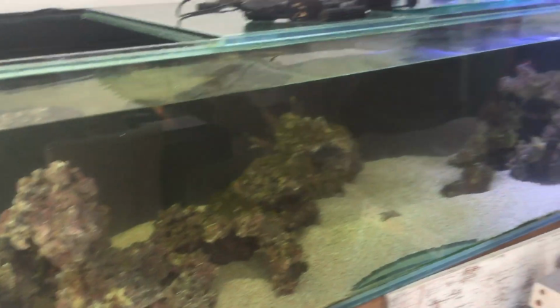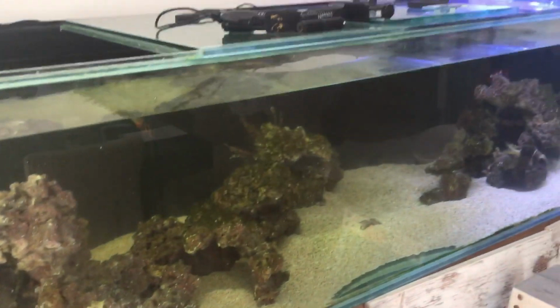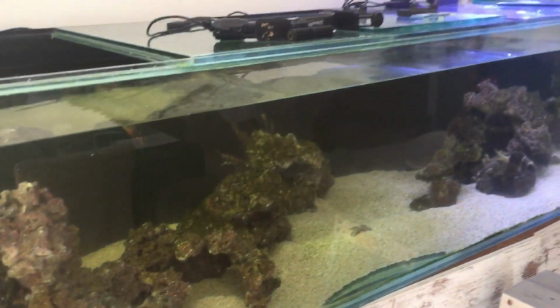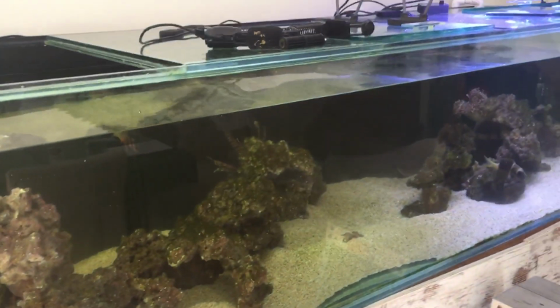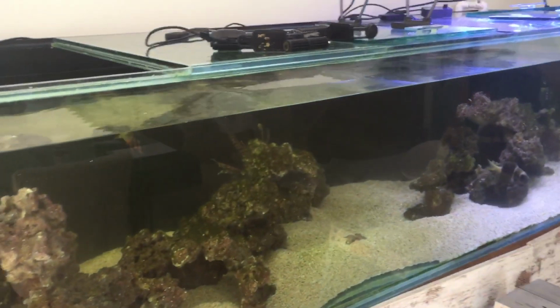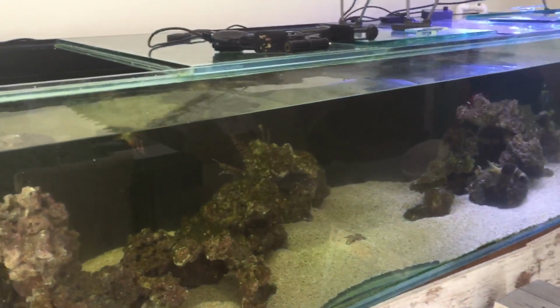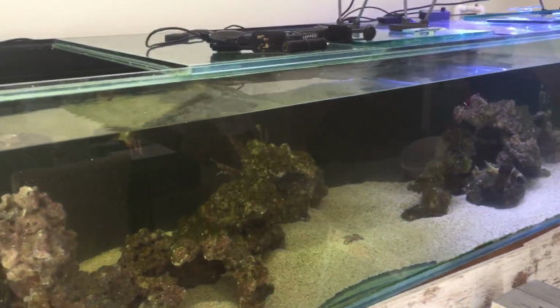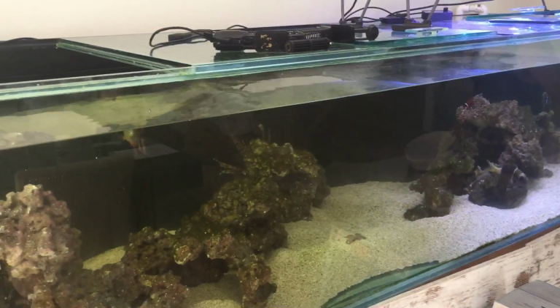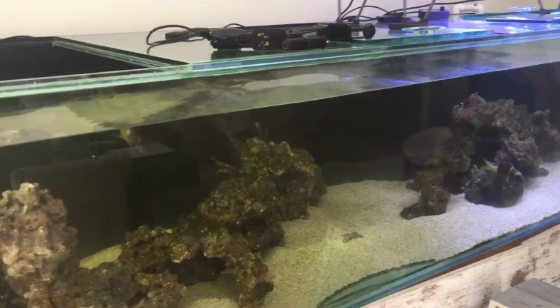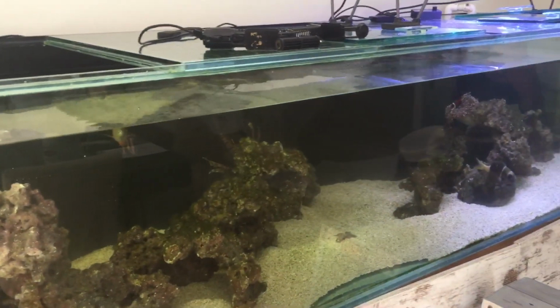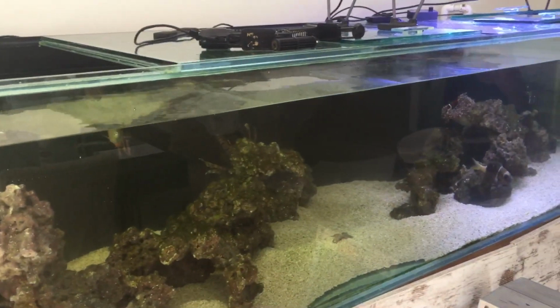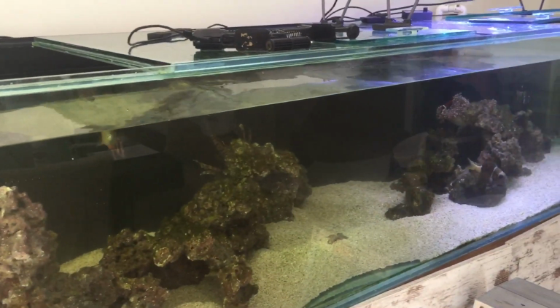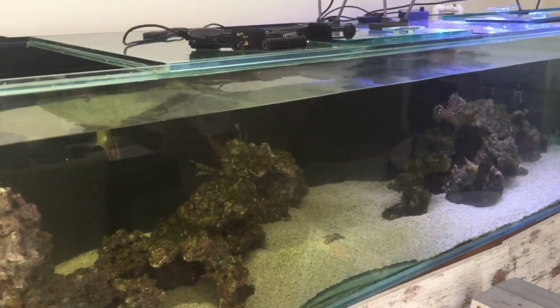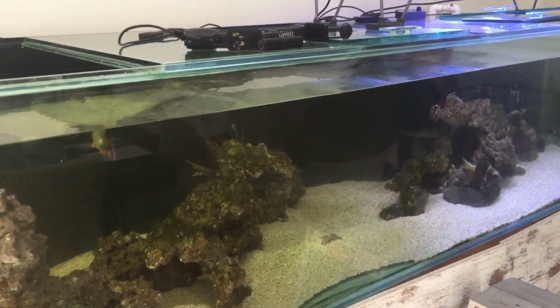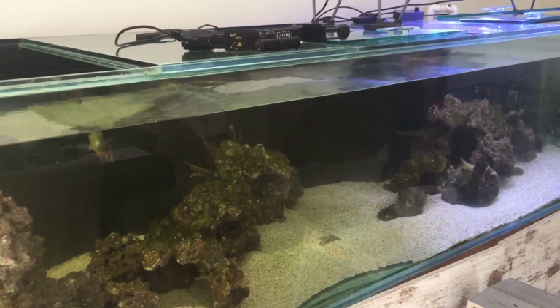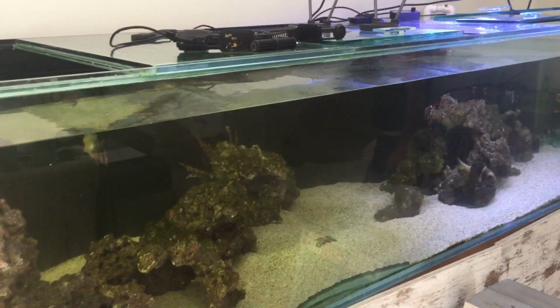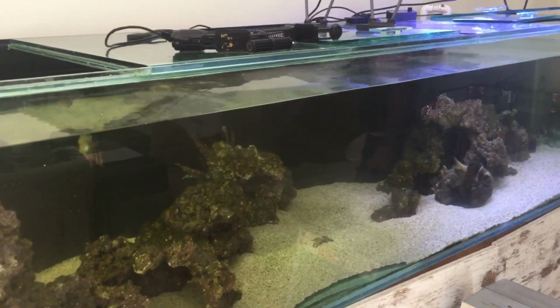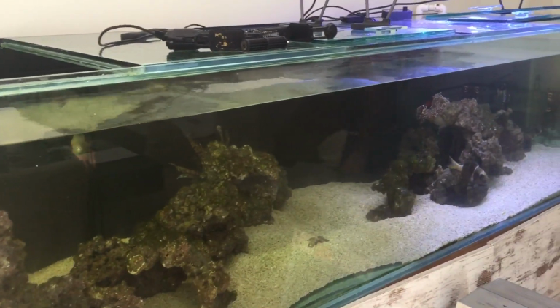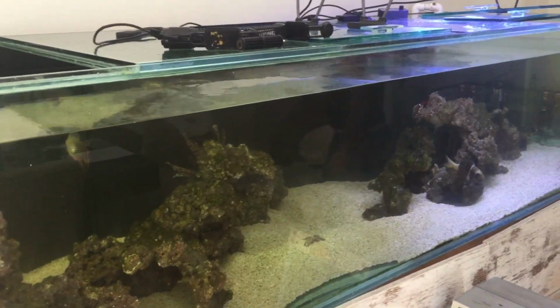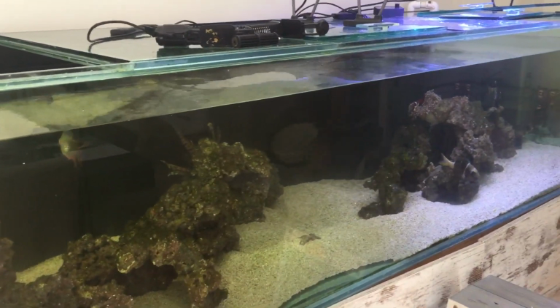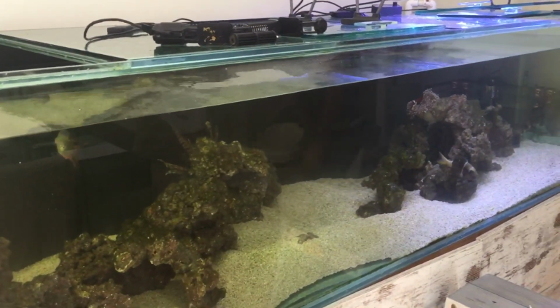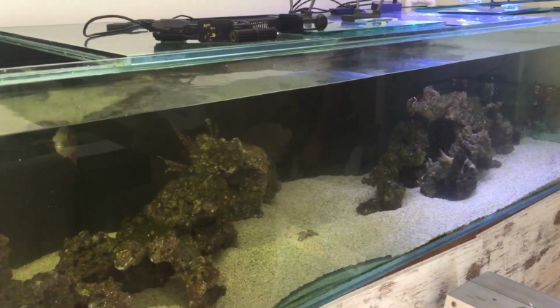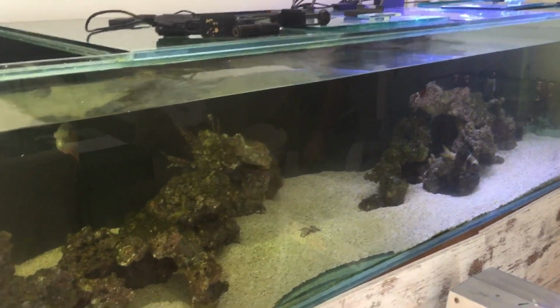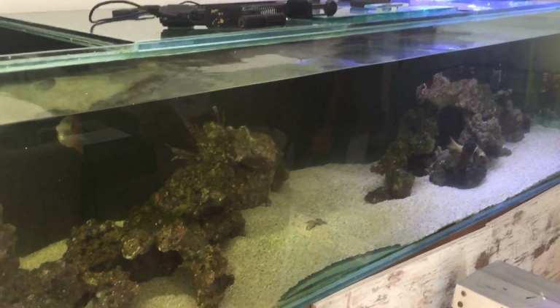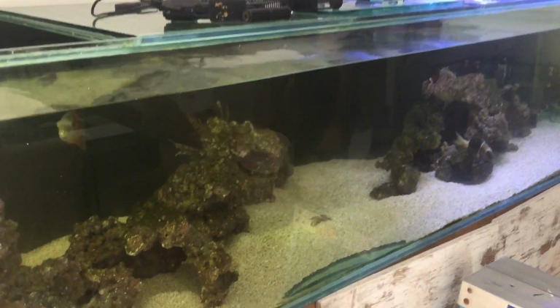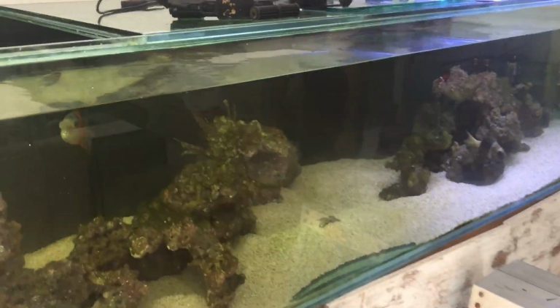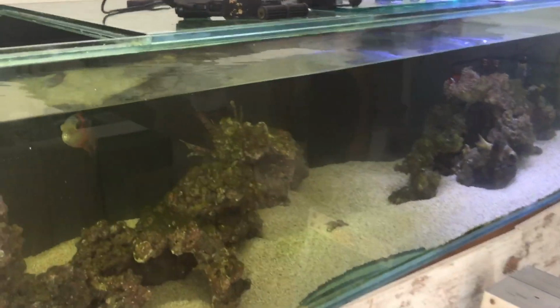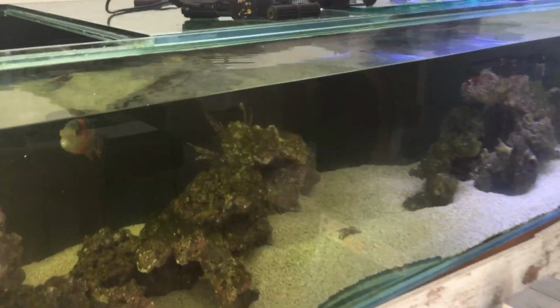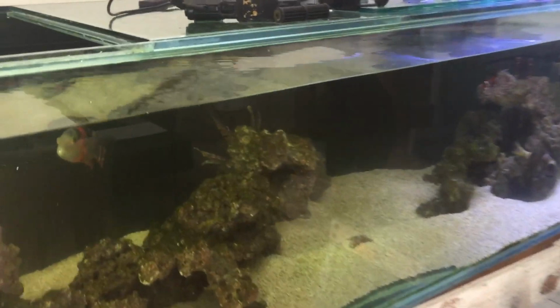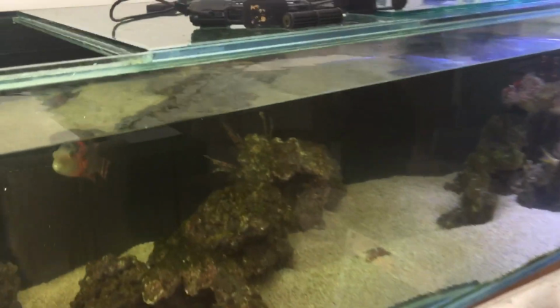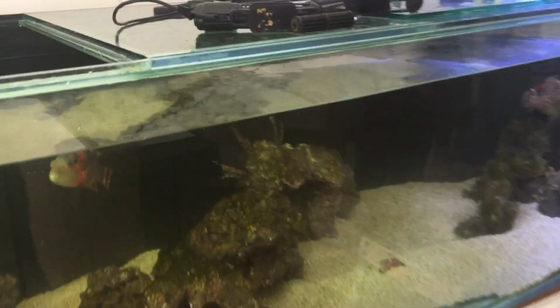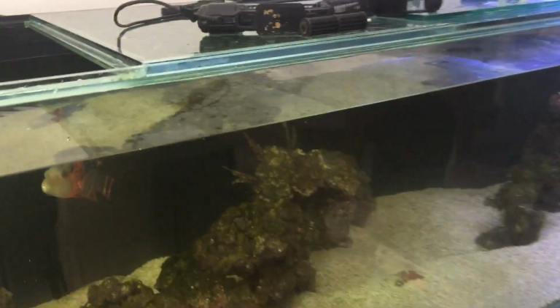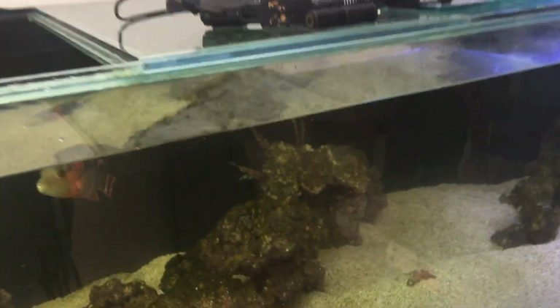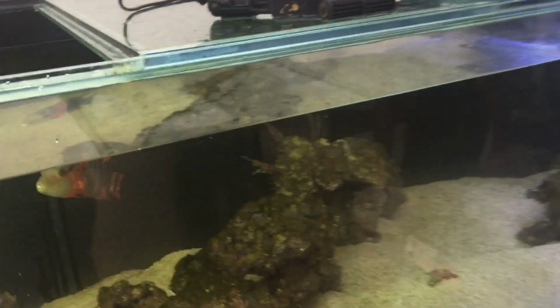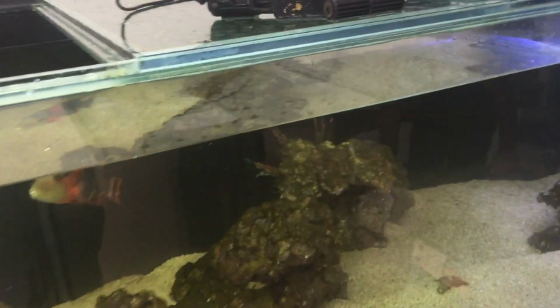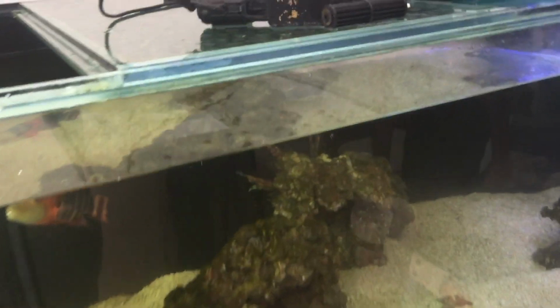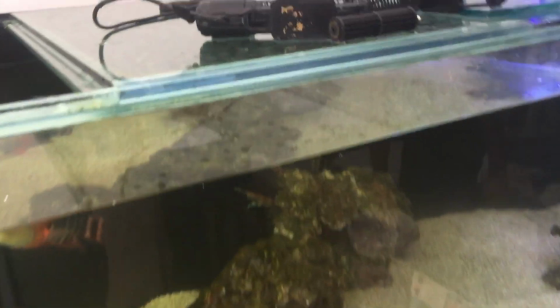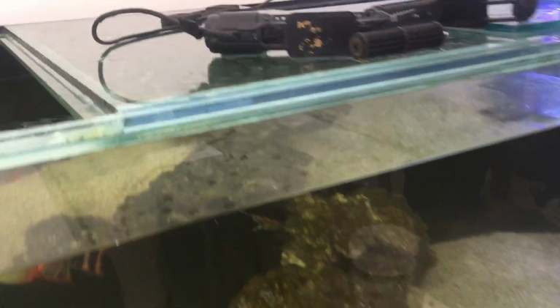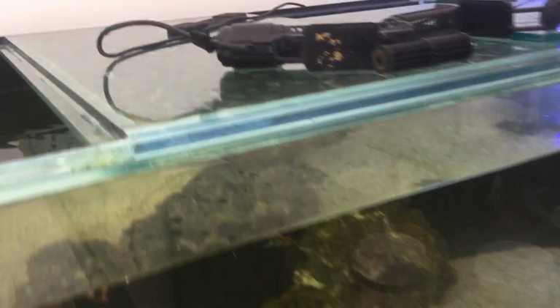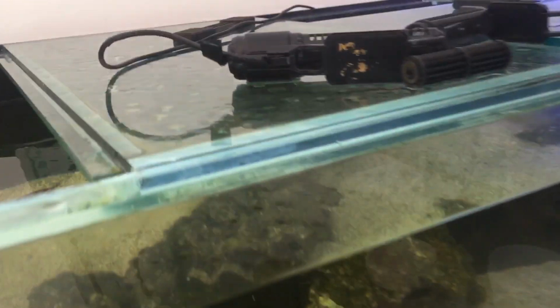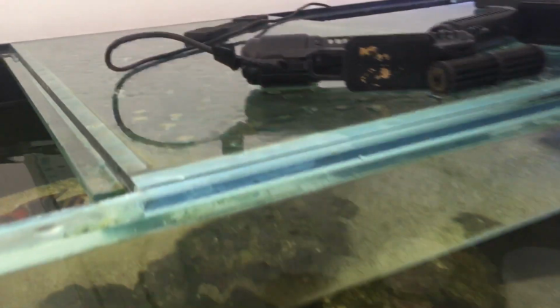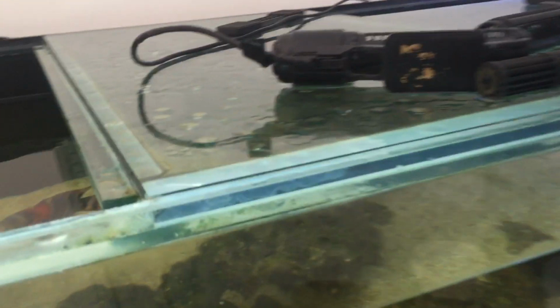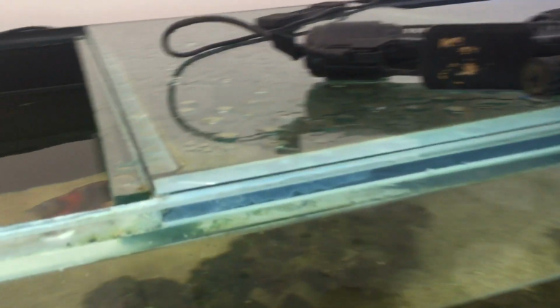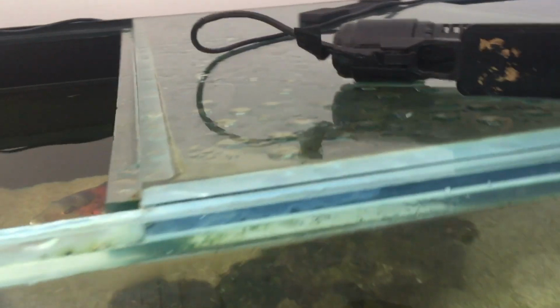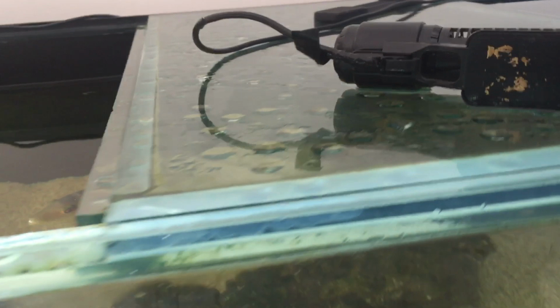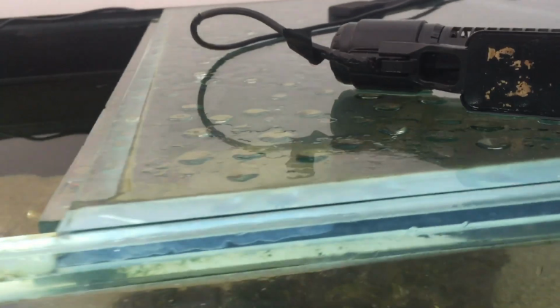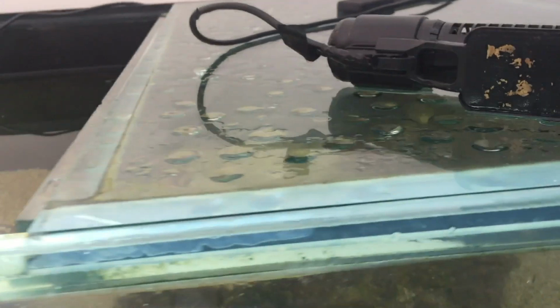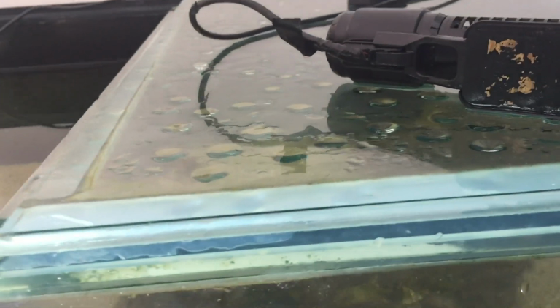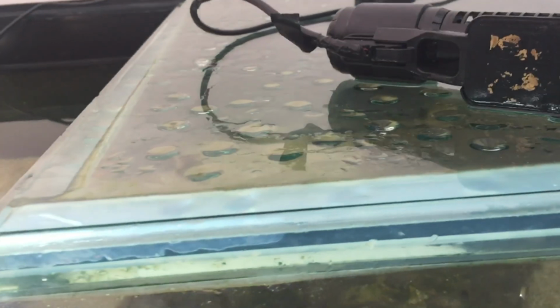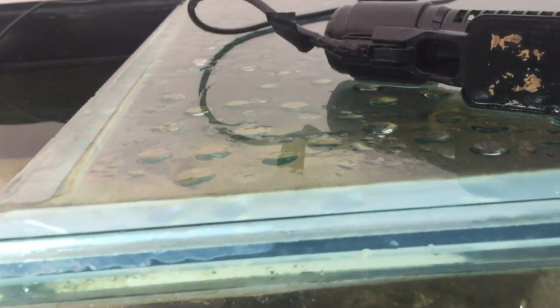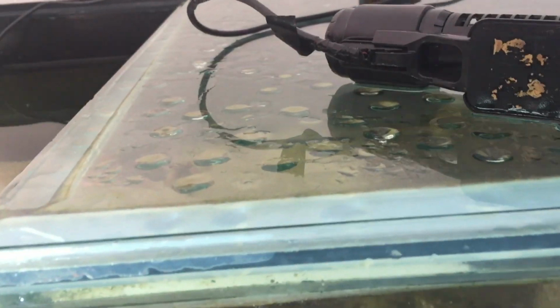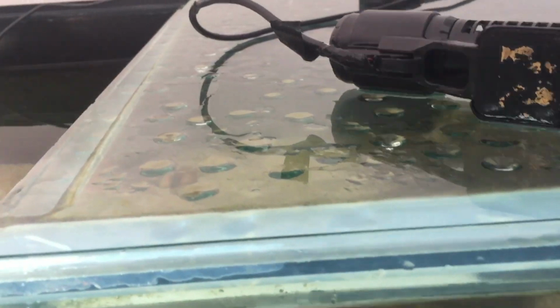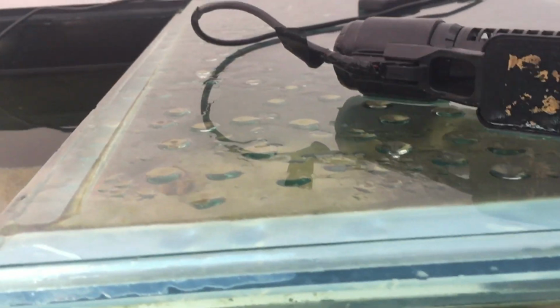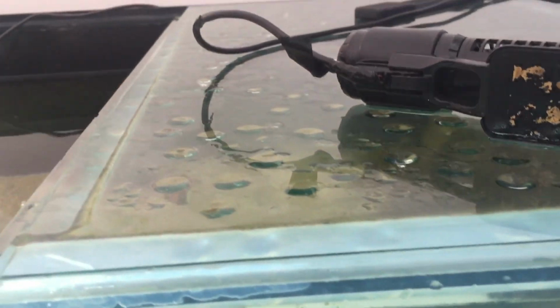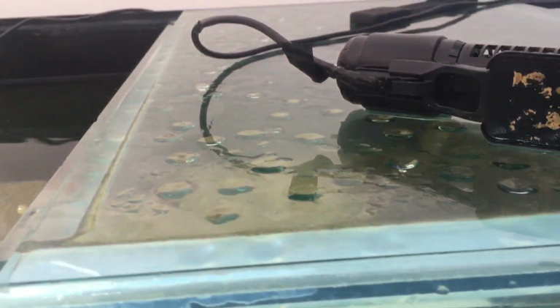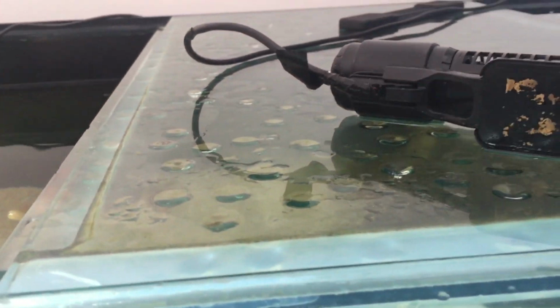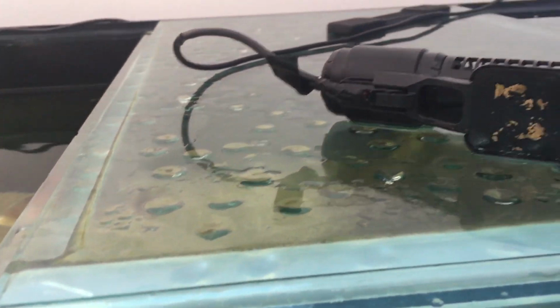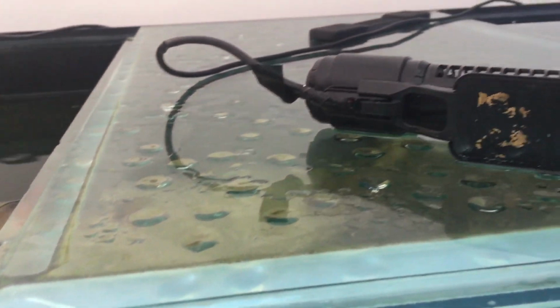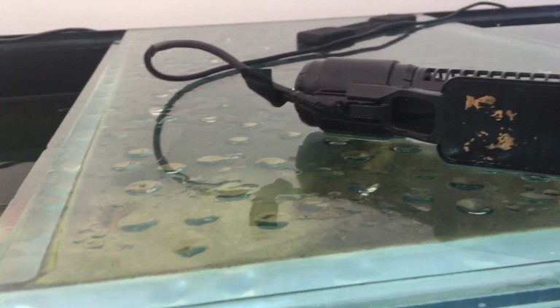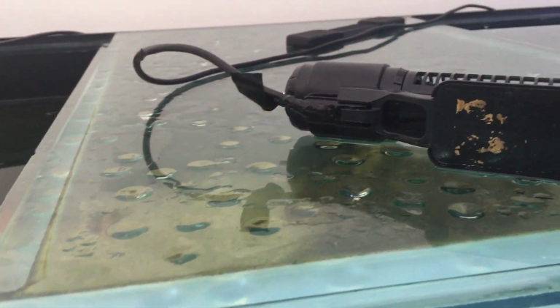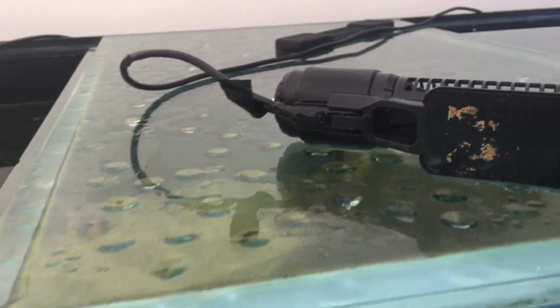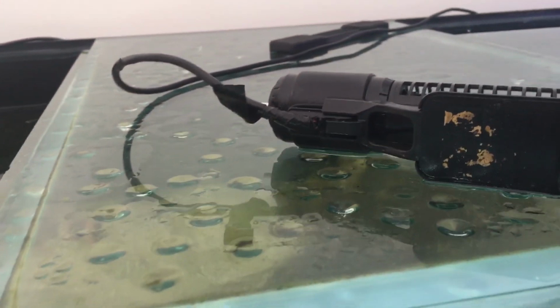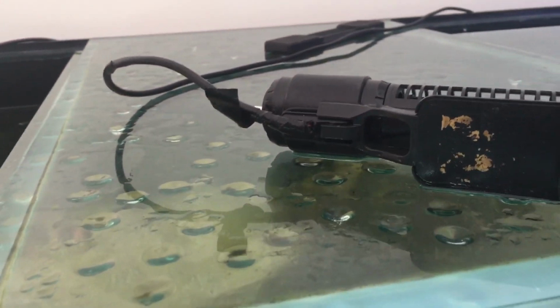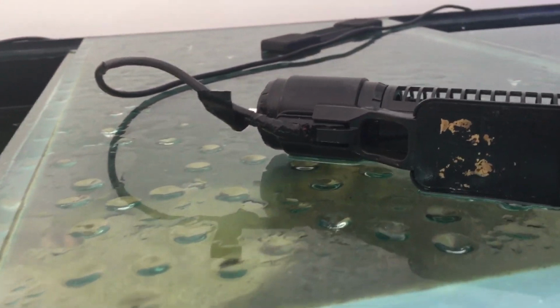So make sure you've got good cutout switches, and trying to trigger-proof your tank is a really good idea if you keep triggers.